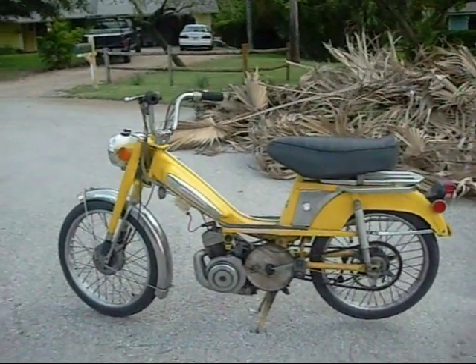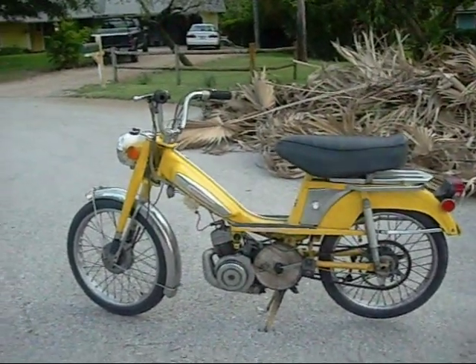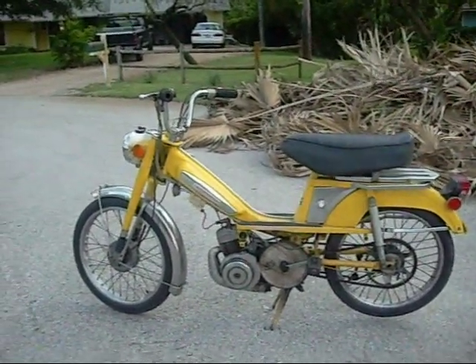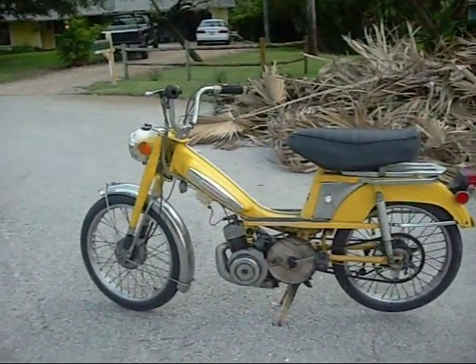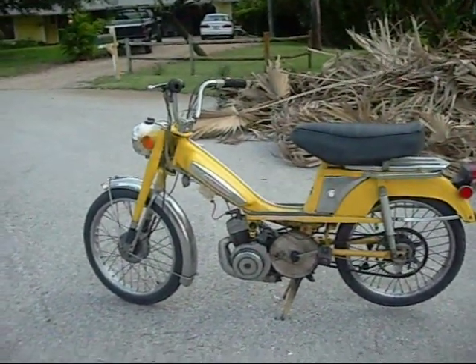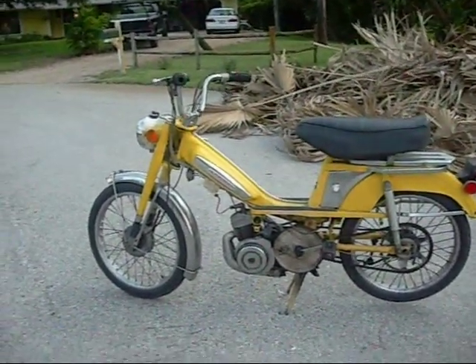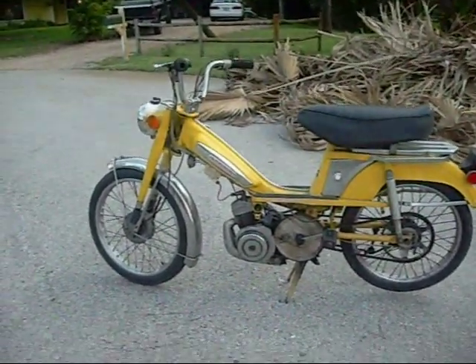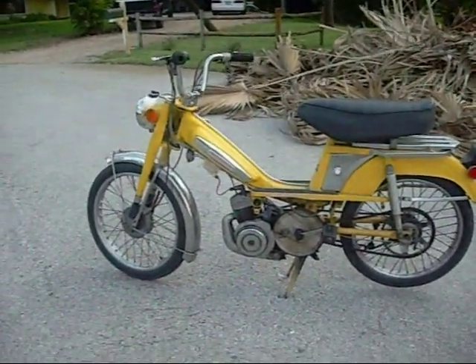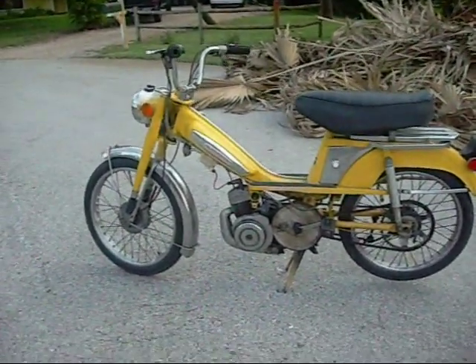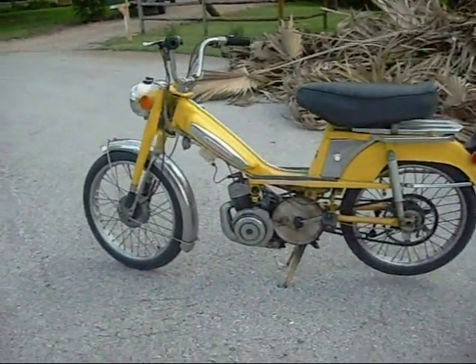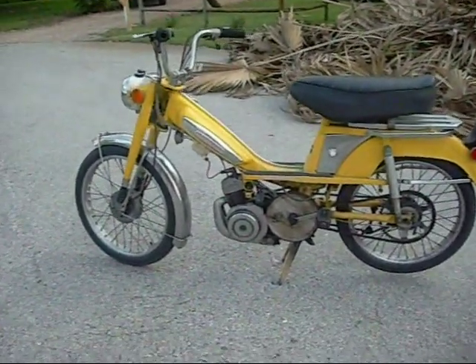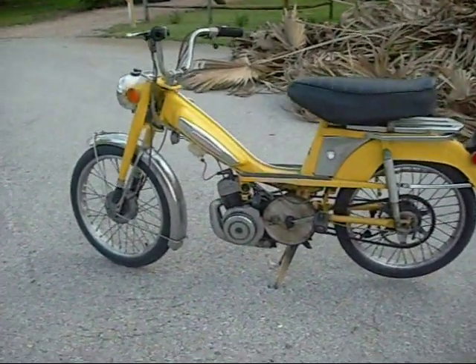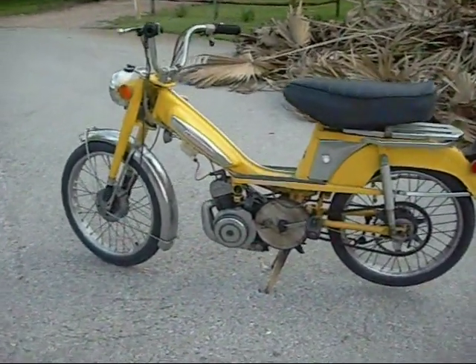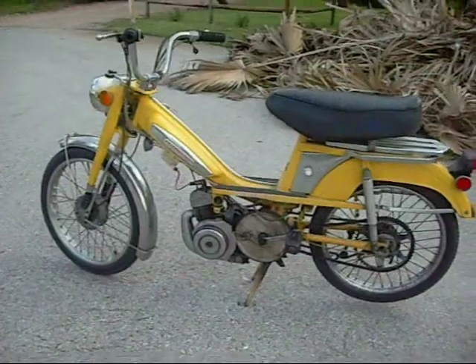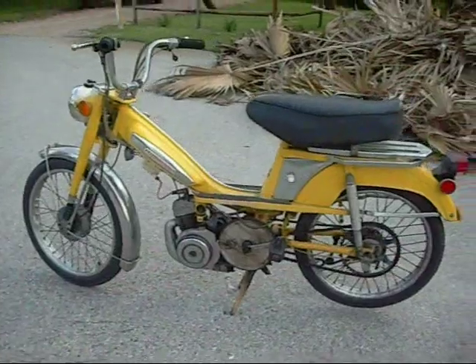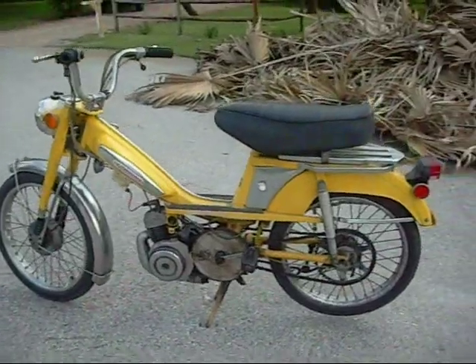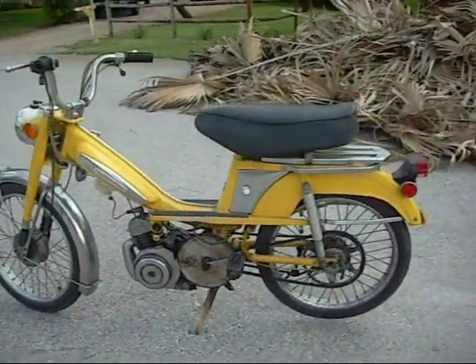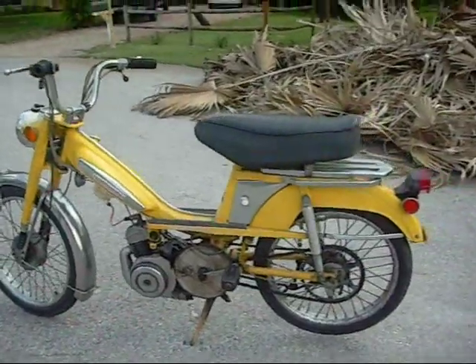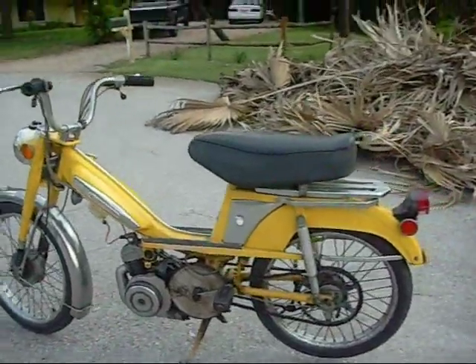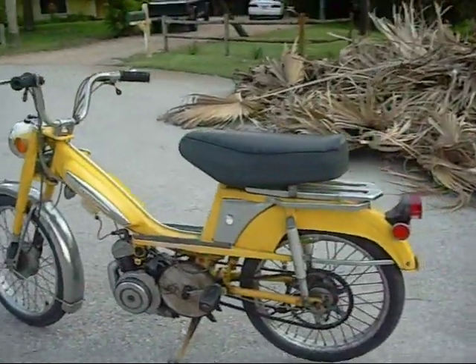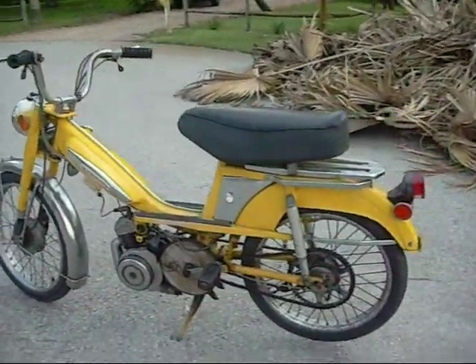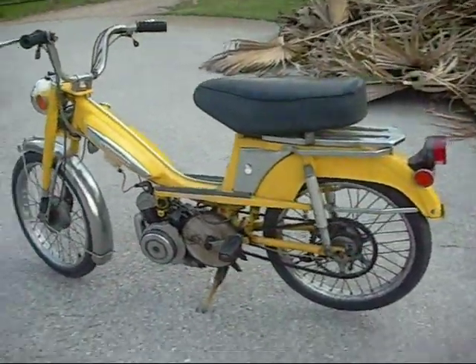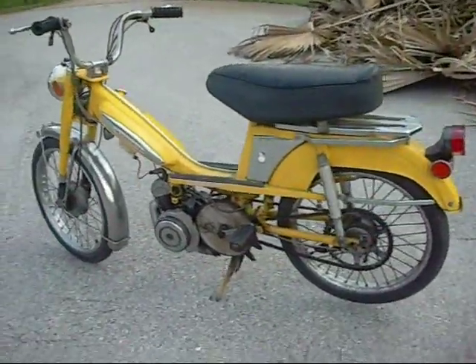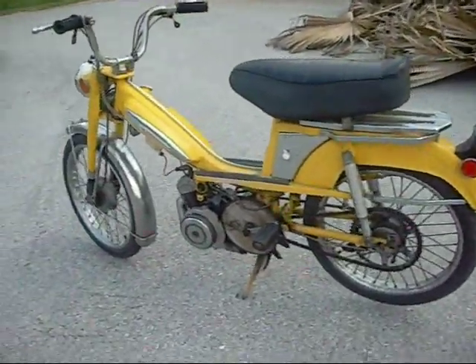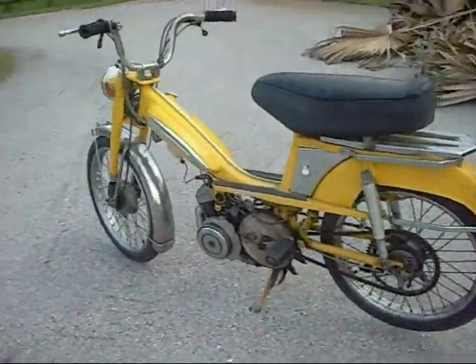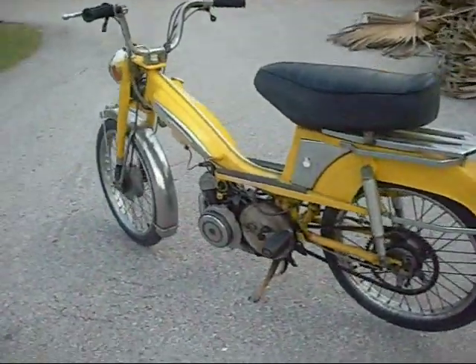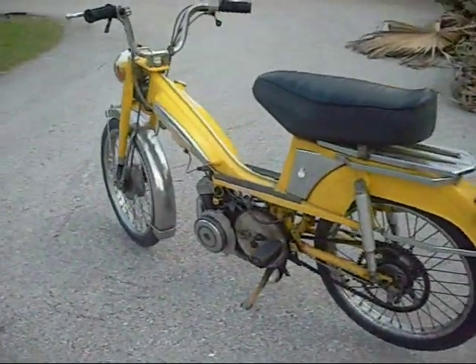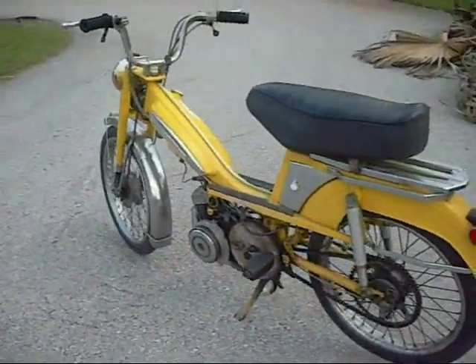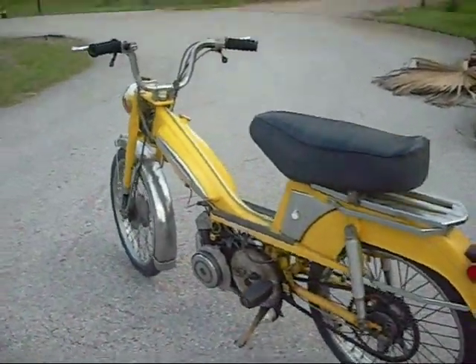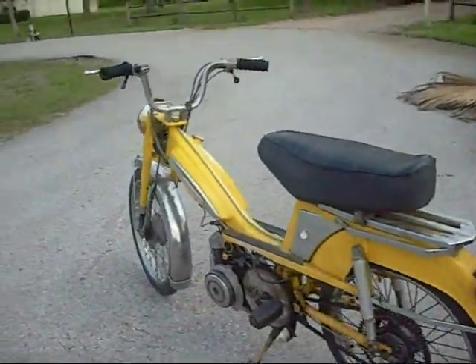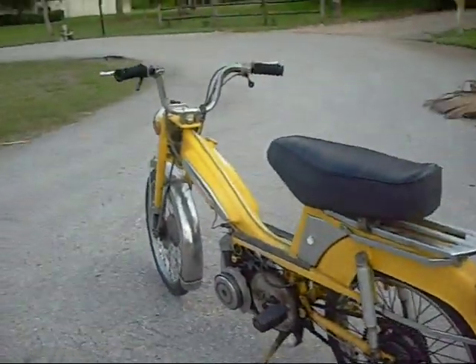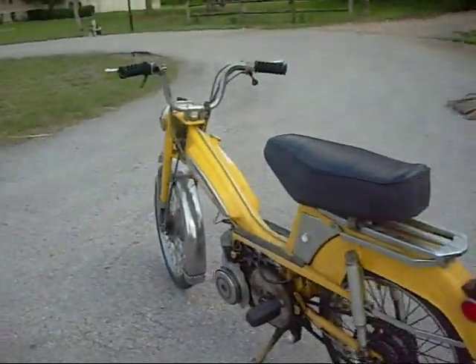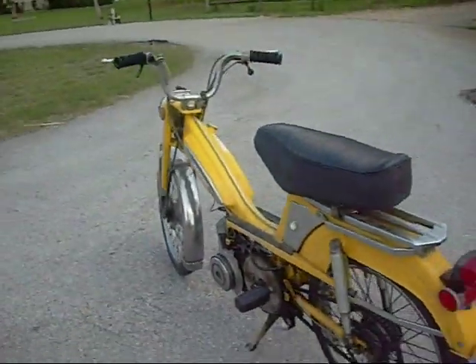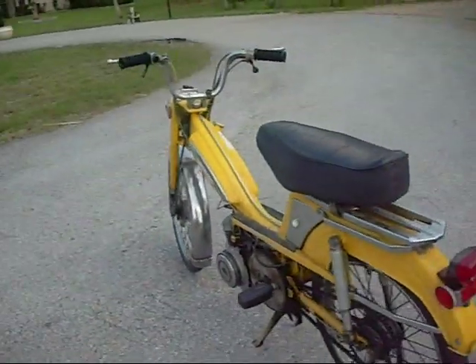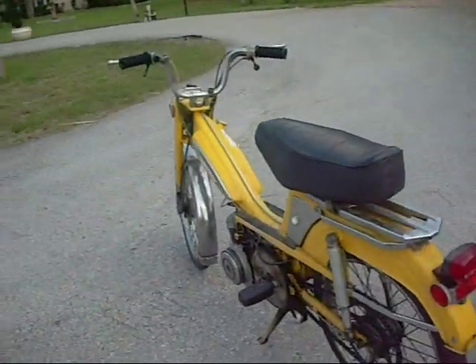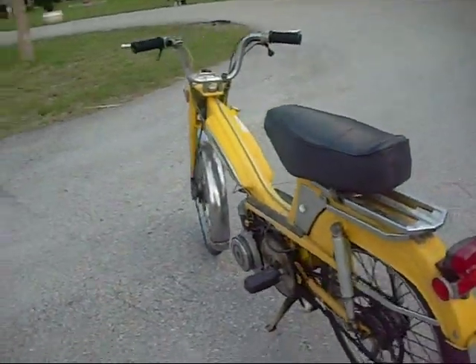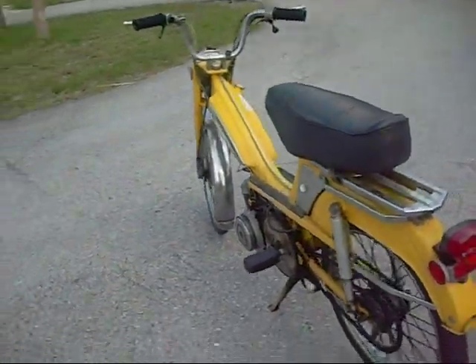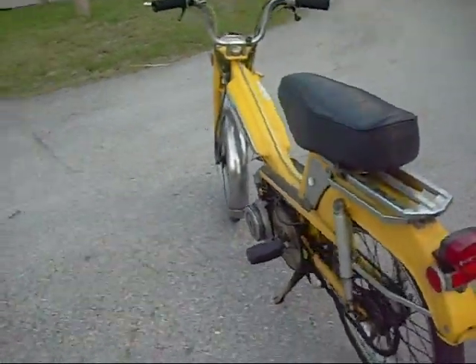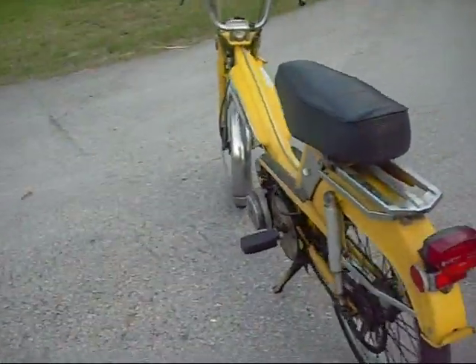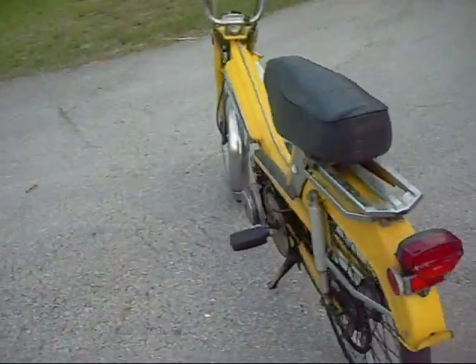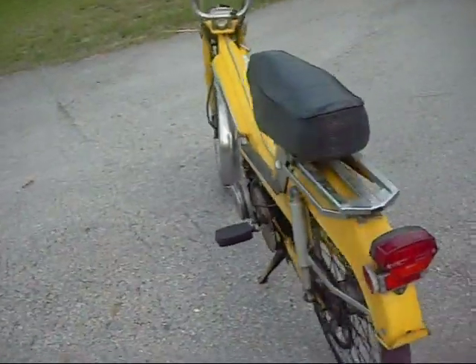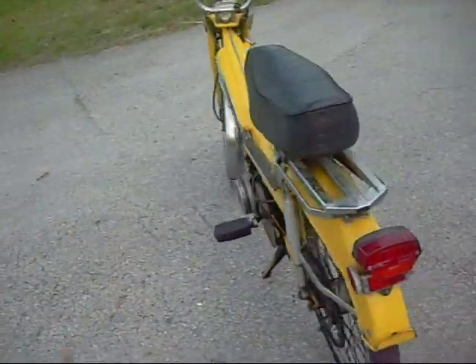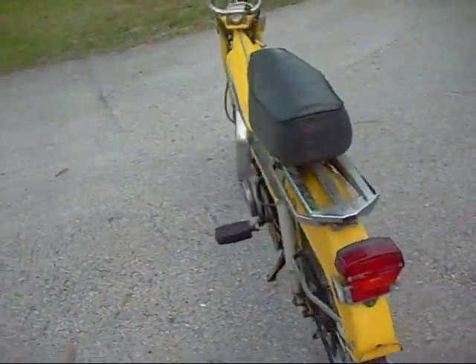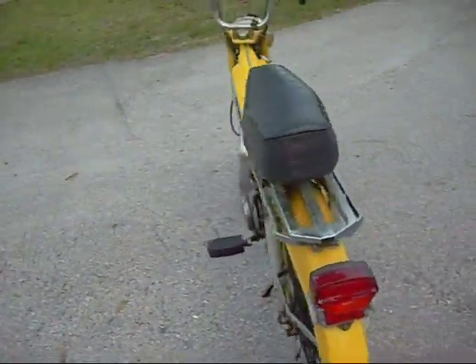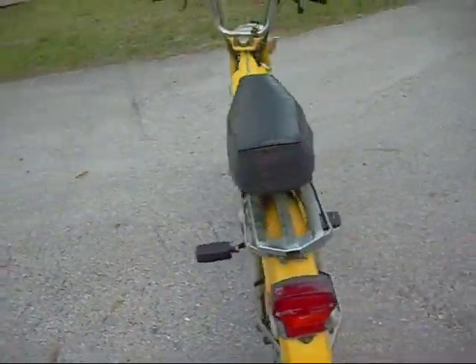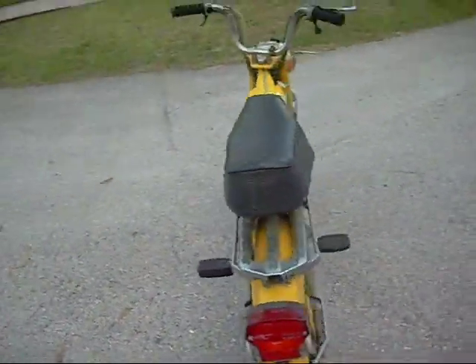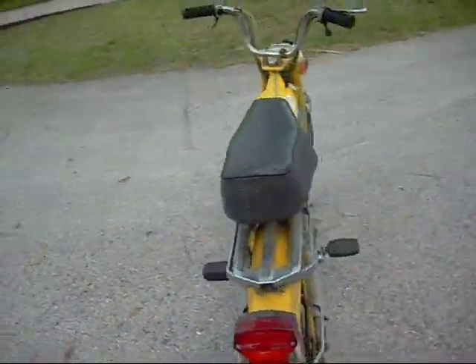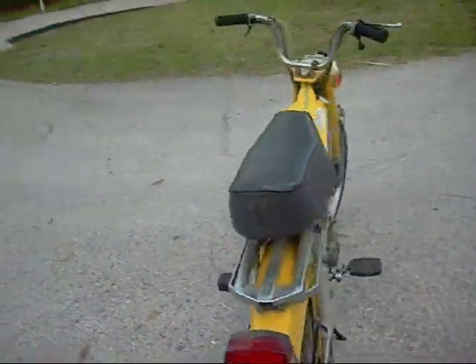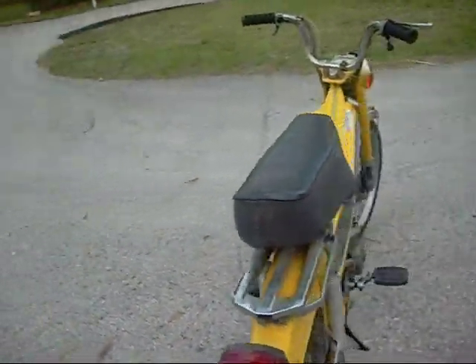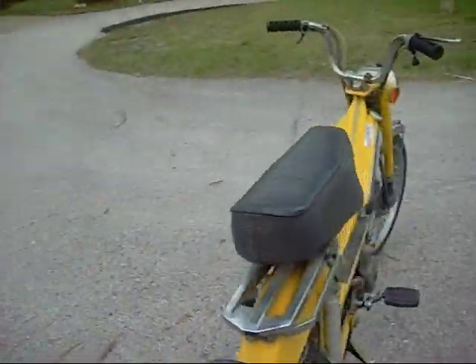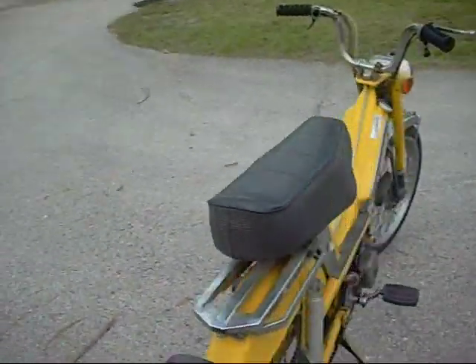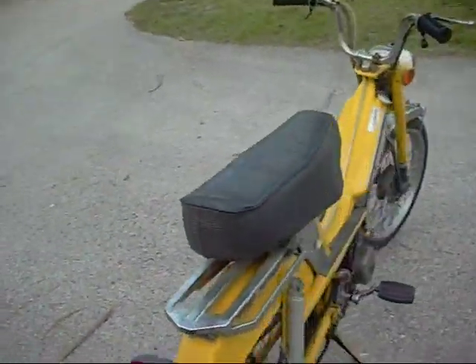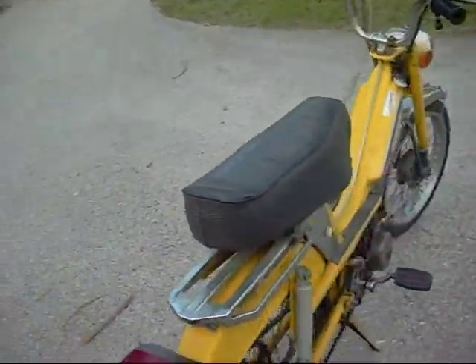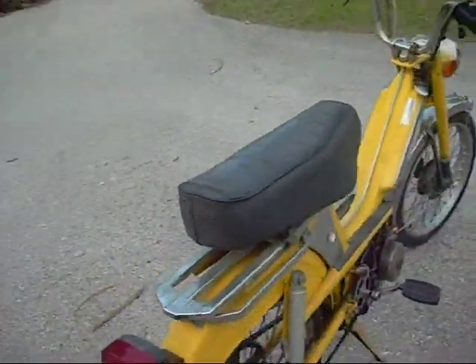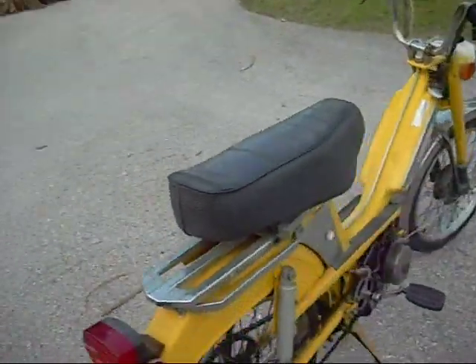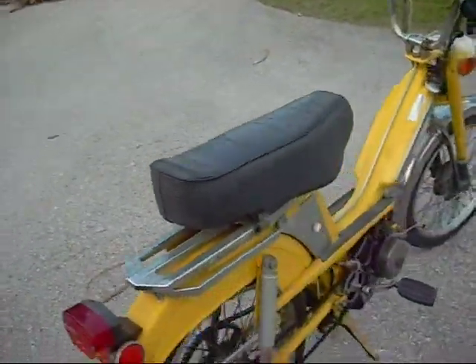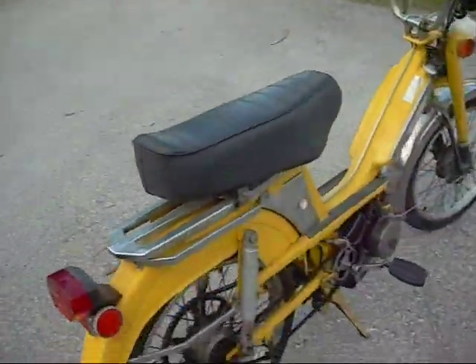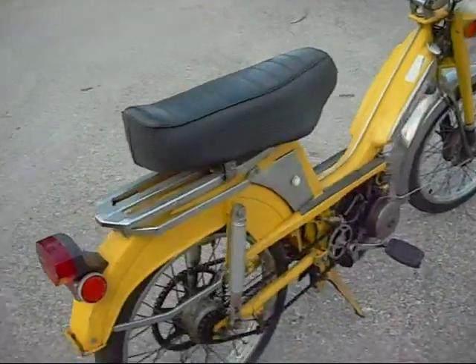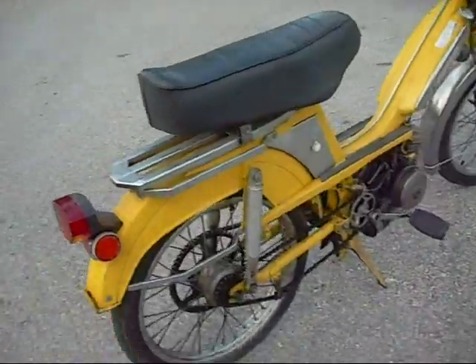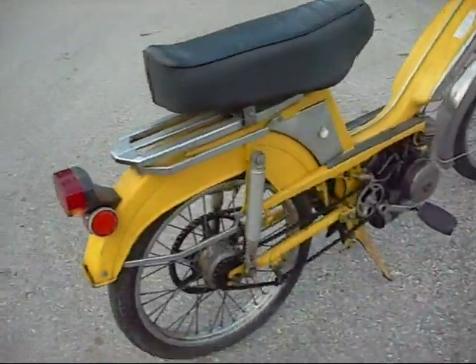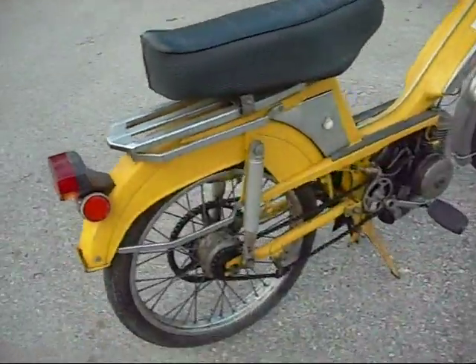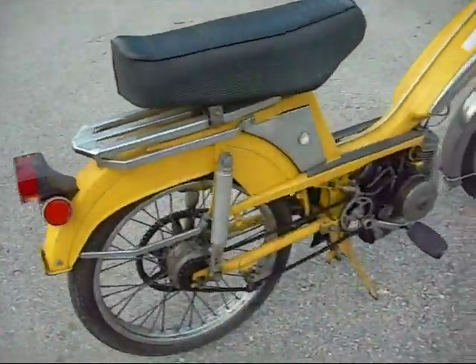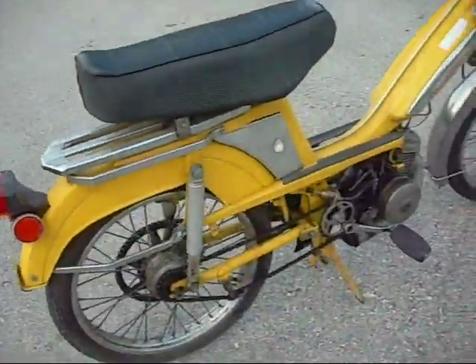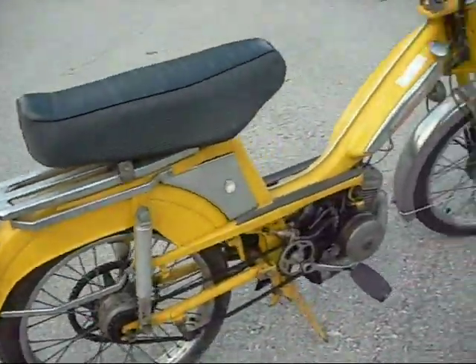Here we have a 1977 Motobecane Mobilette. It's got a V50 motor in it.